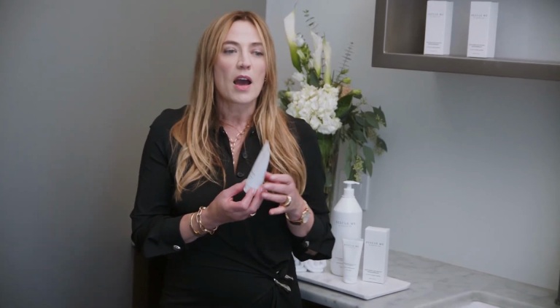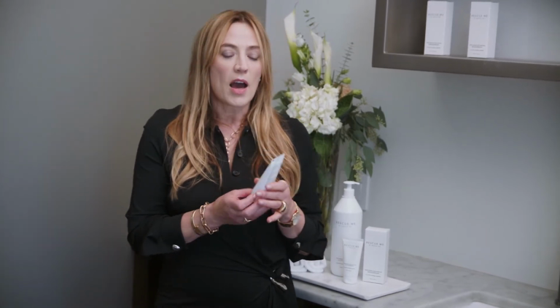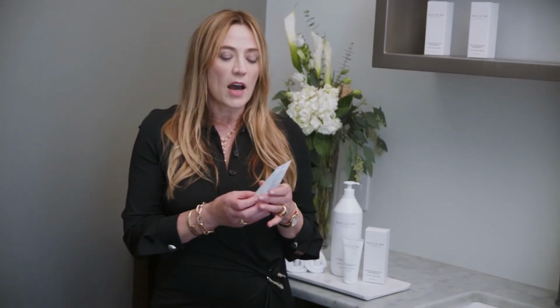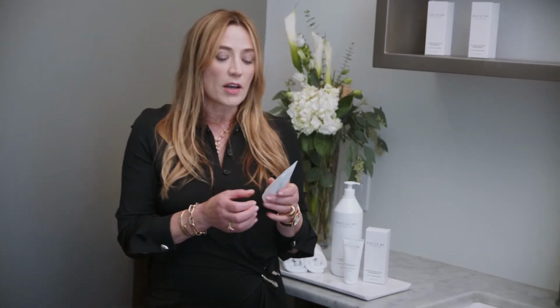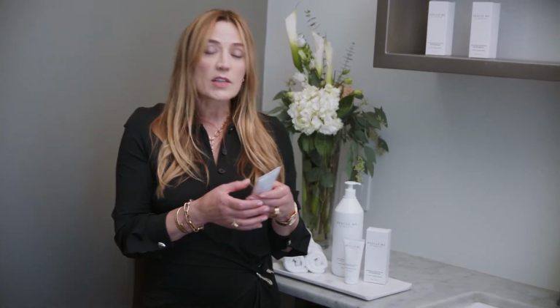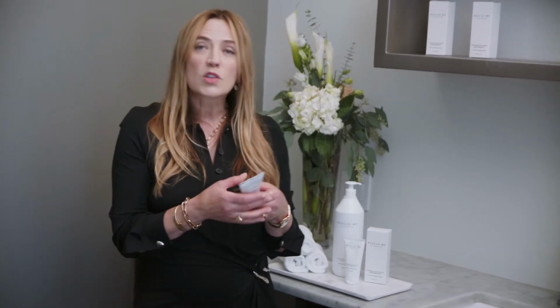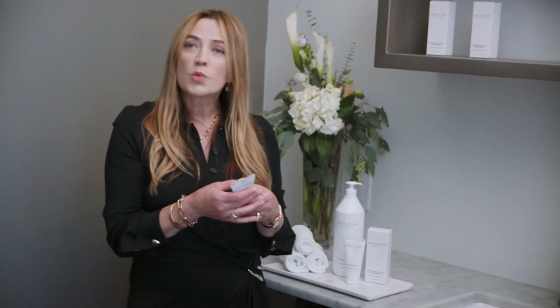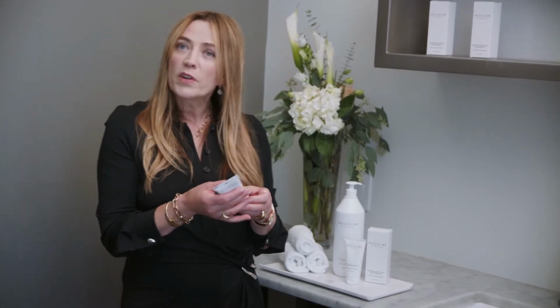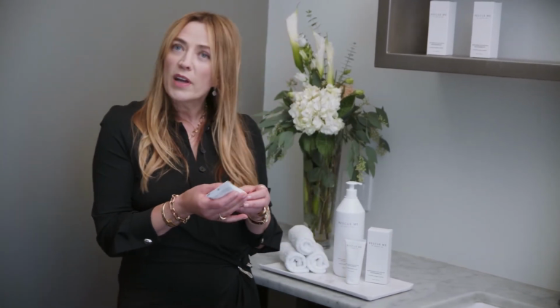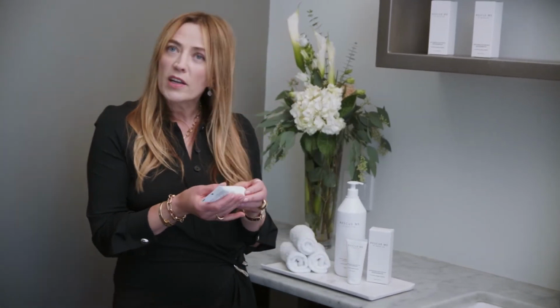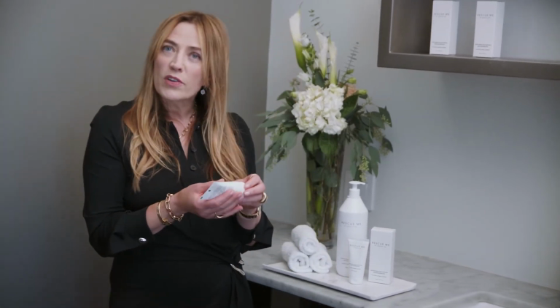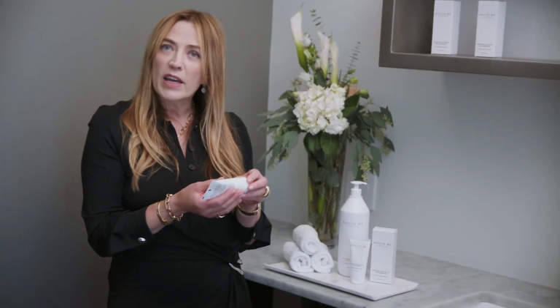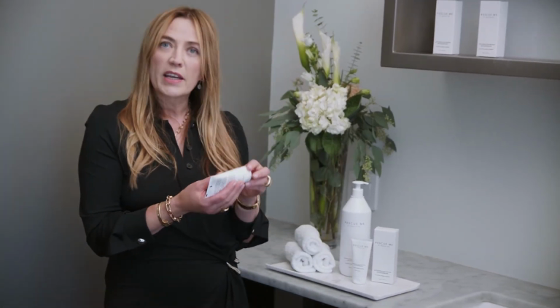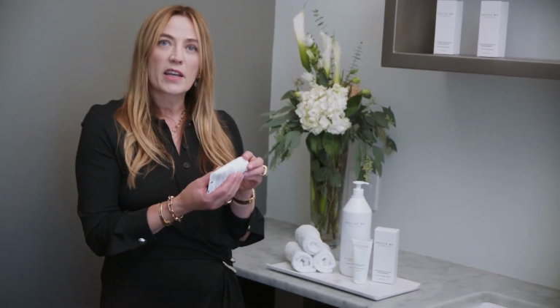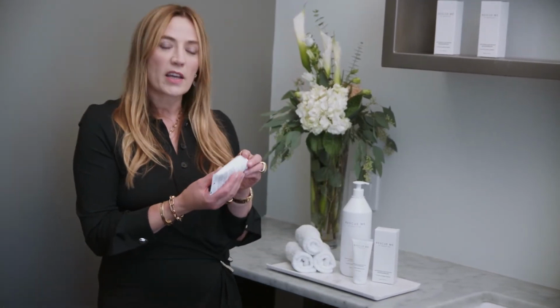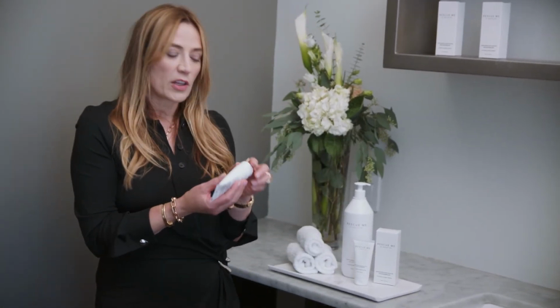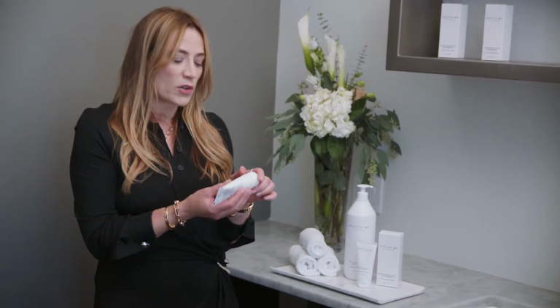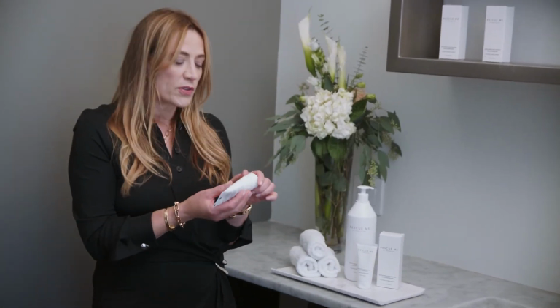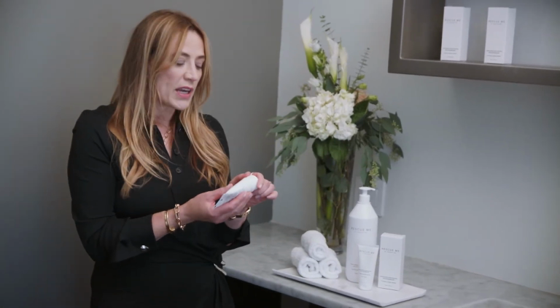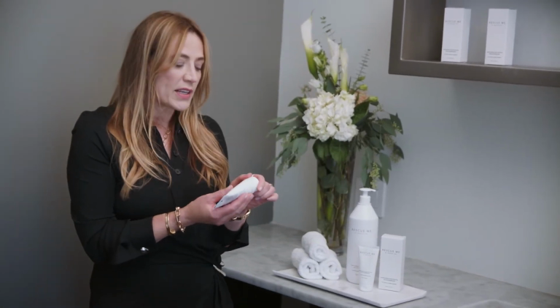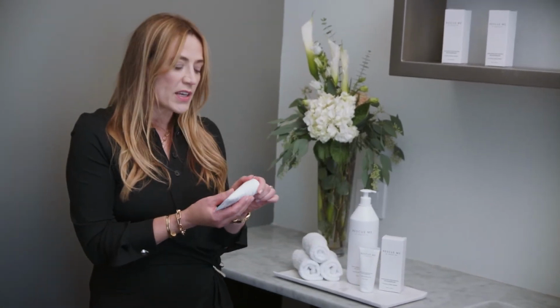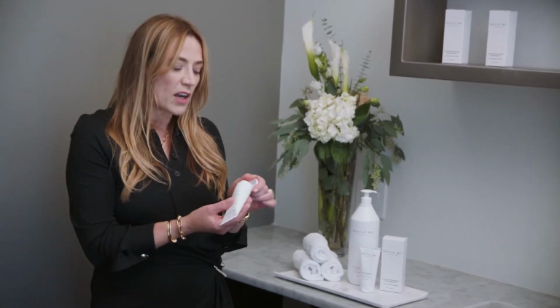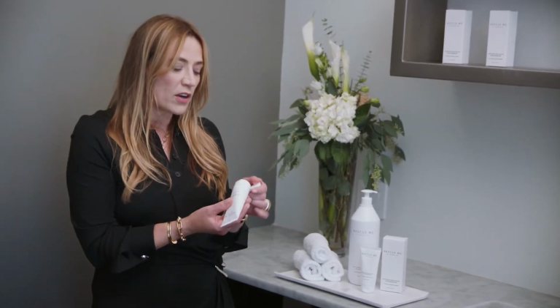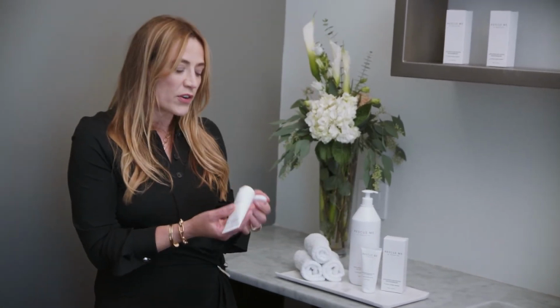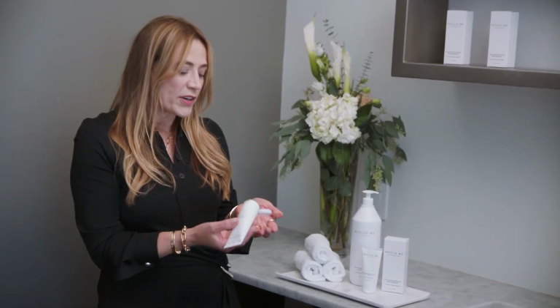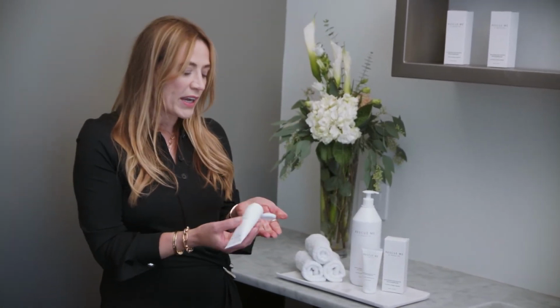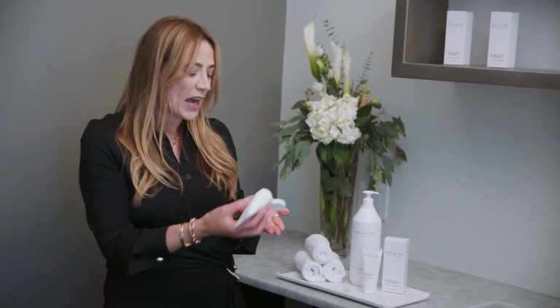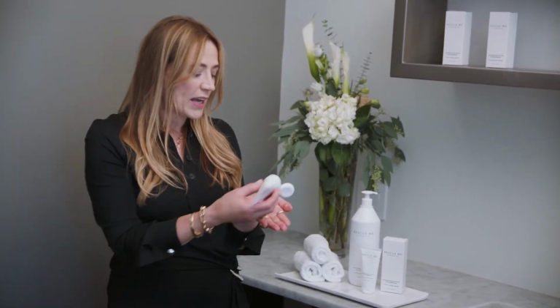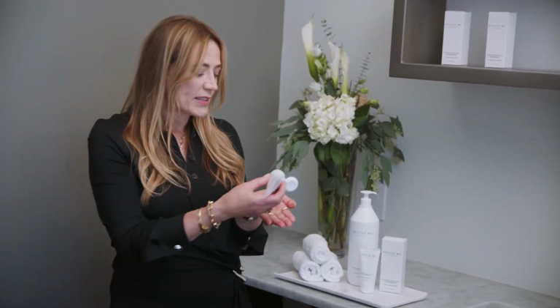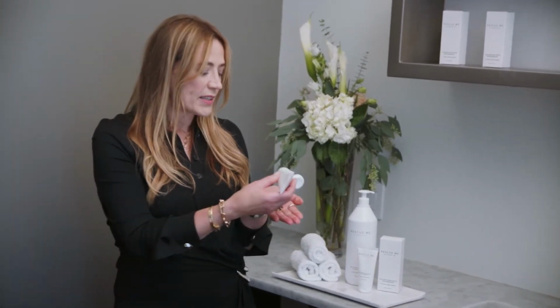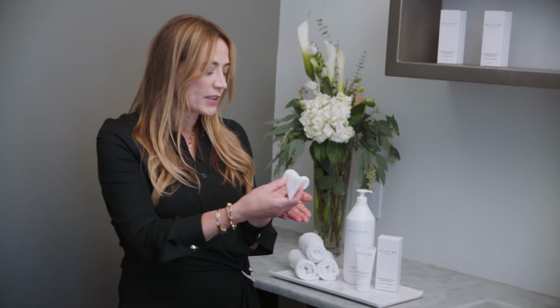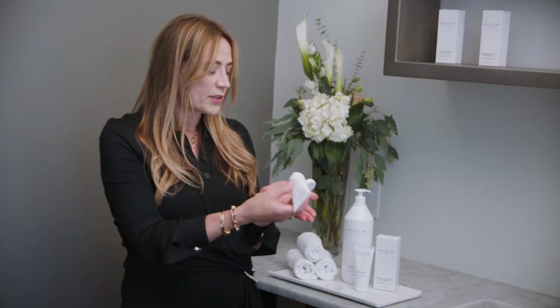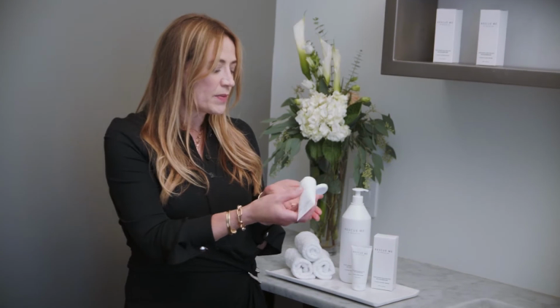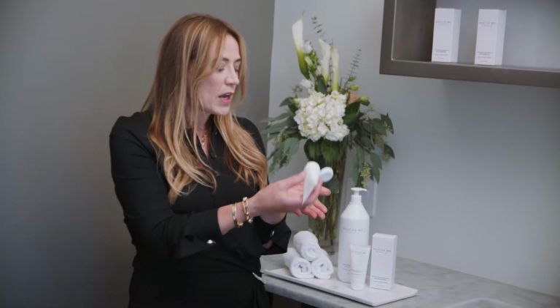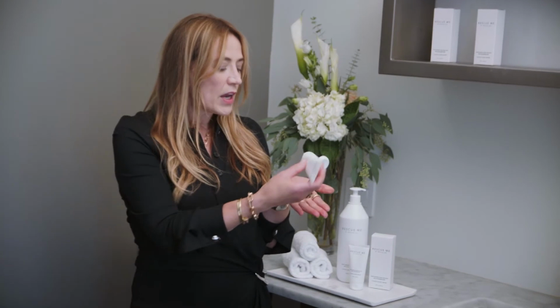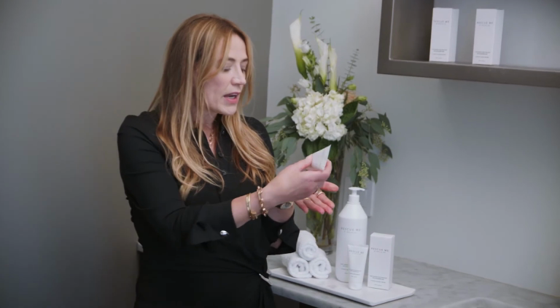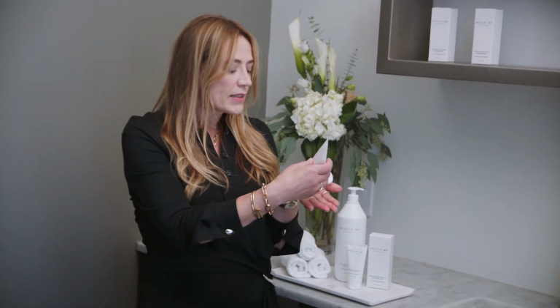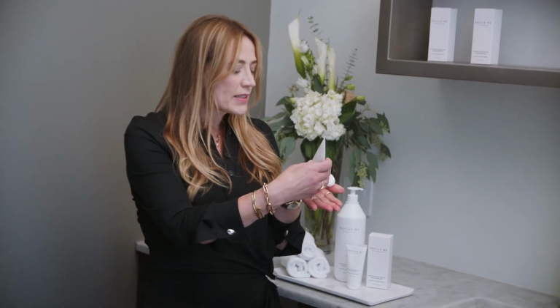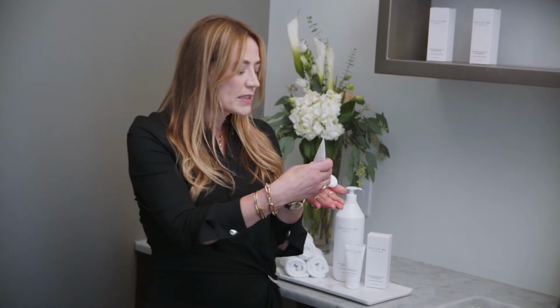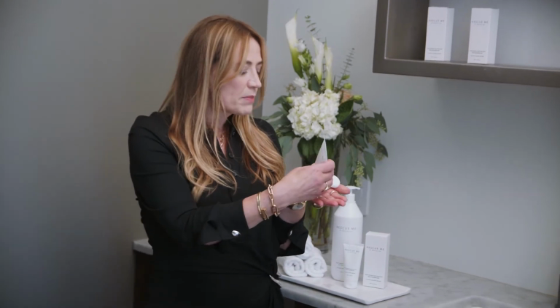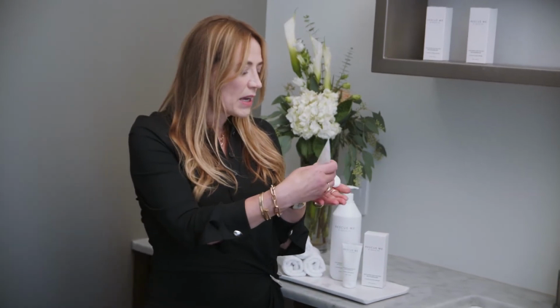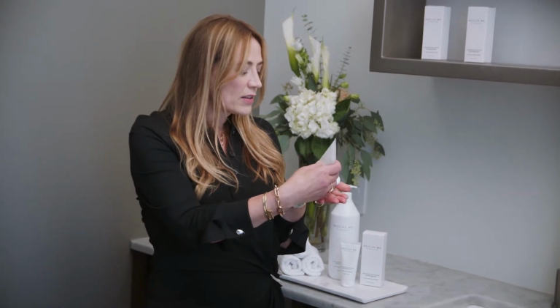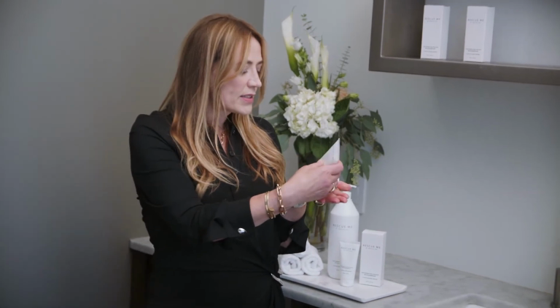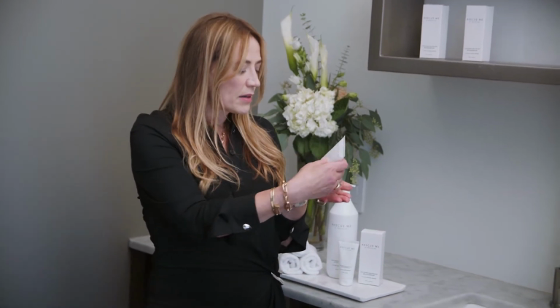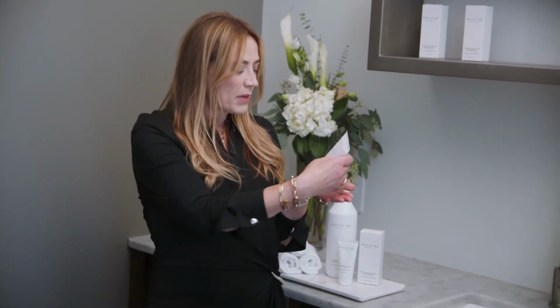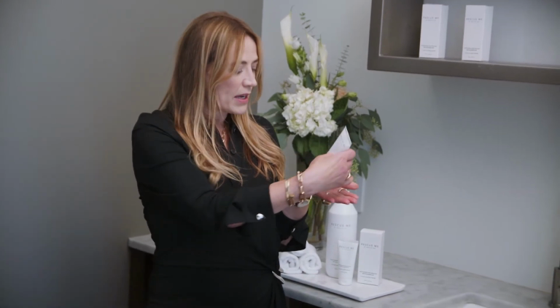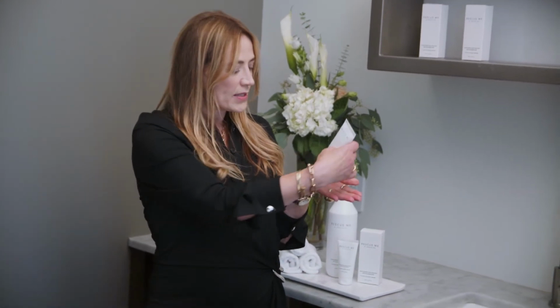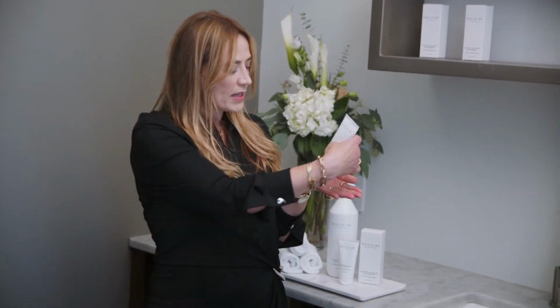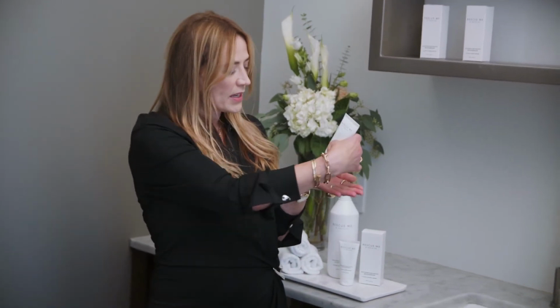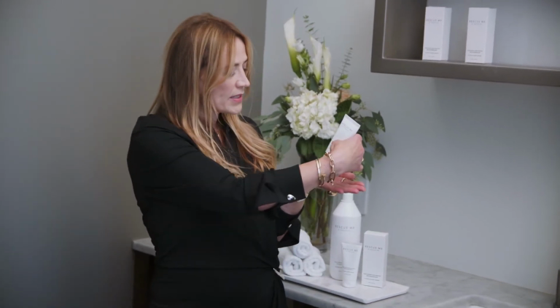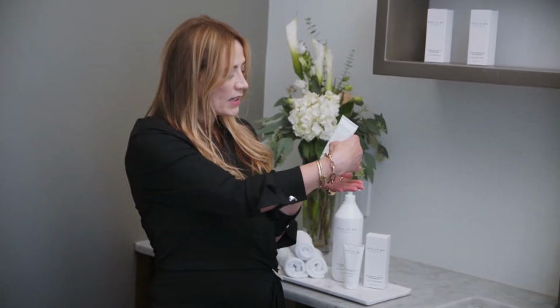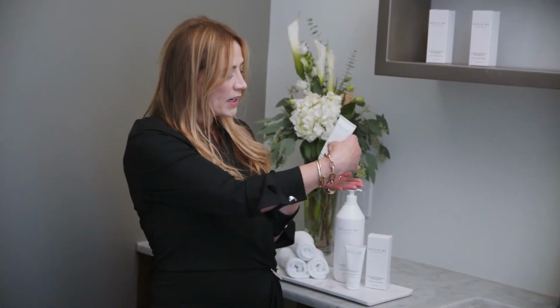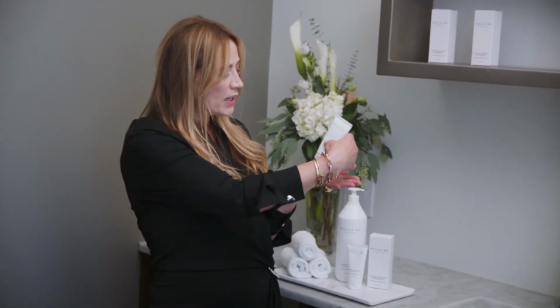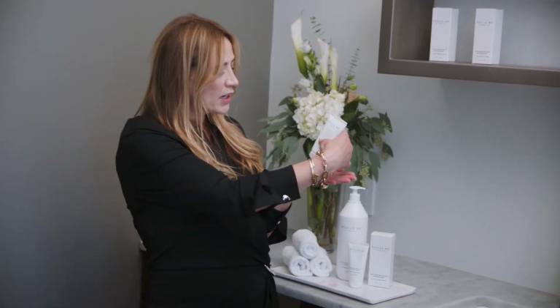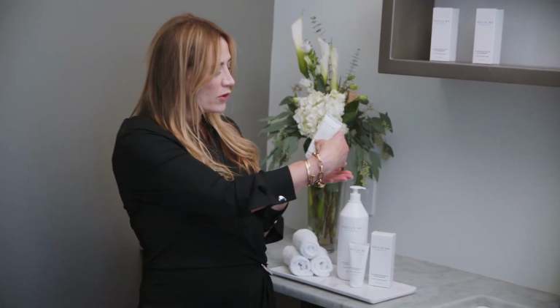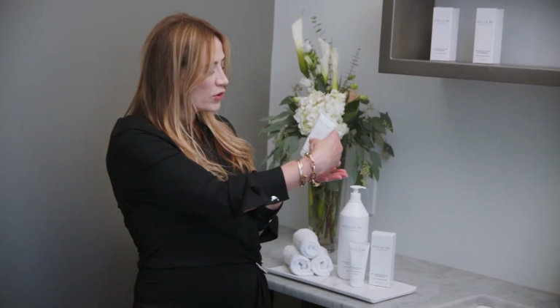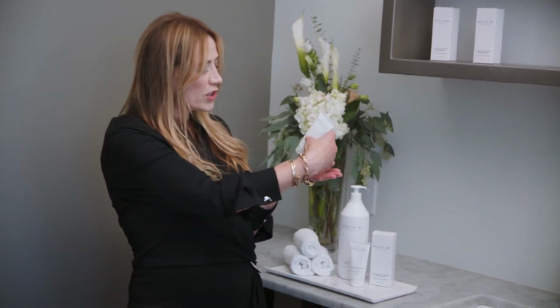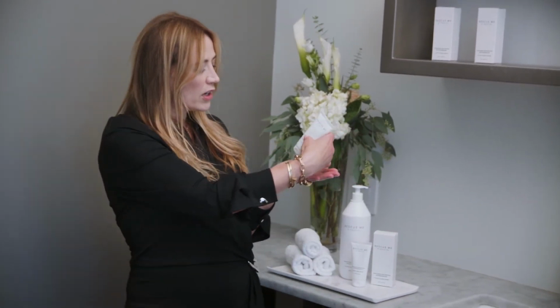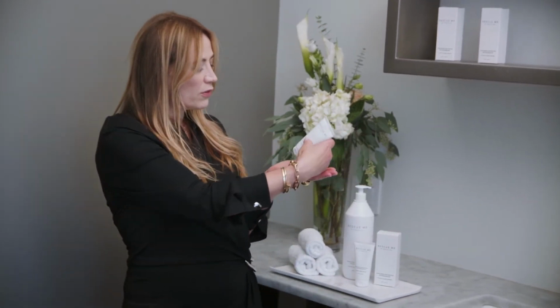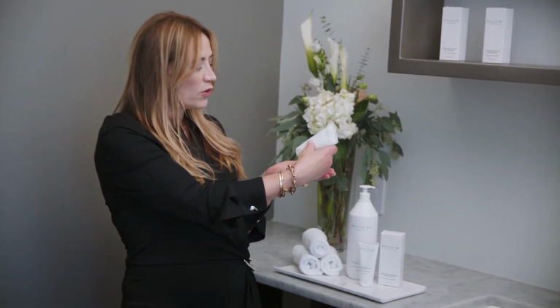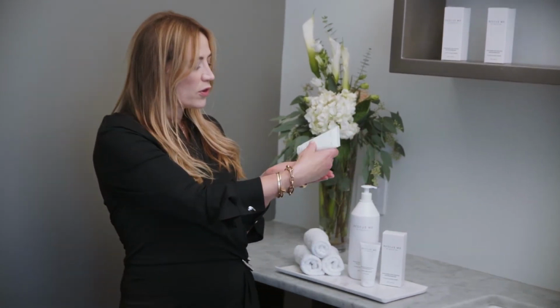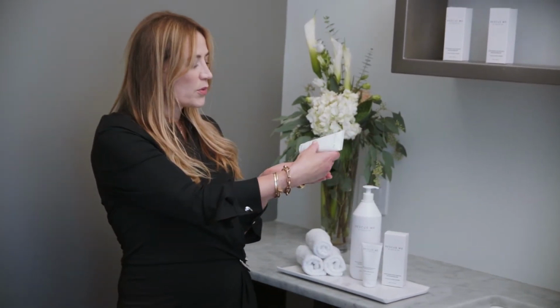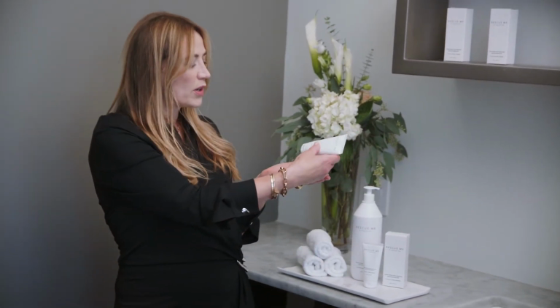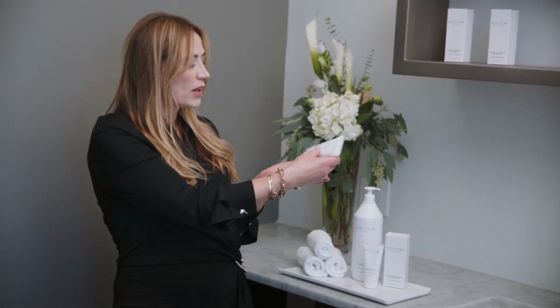It's super hydrating. It contains hyaluronic acid. It smells amazing and it's a clear gel formula.